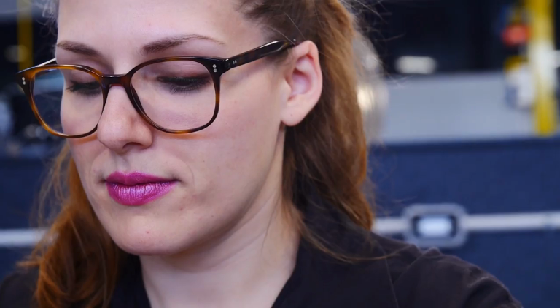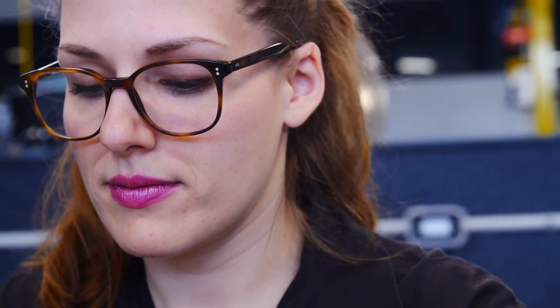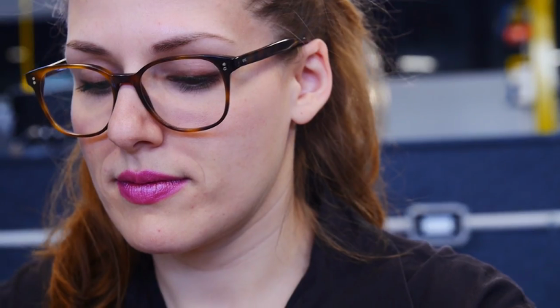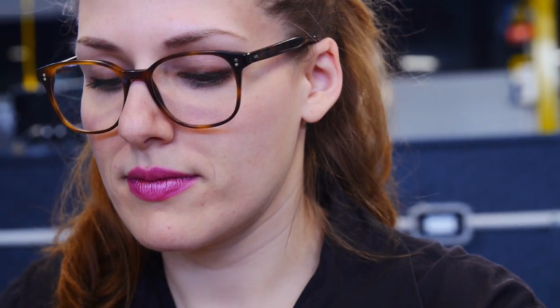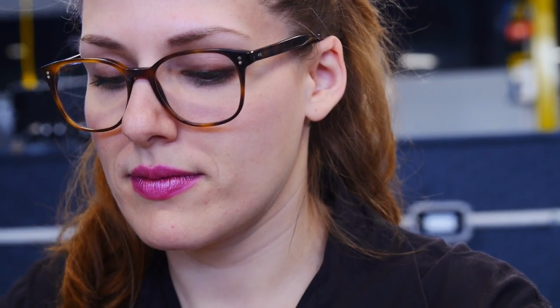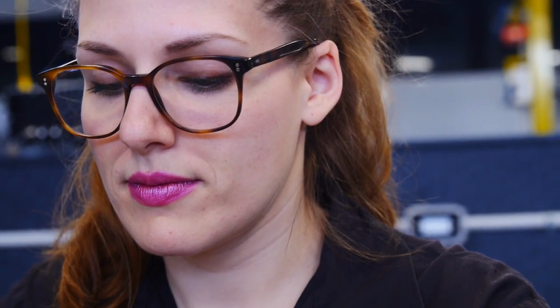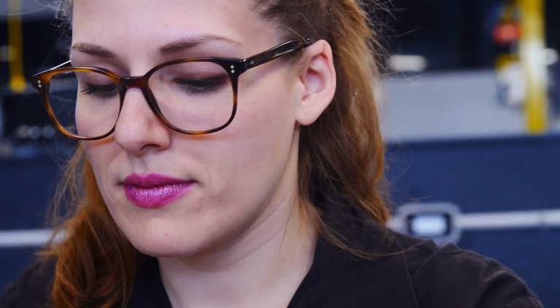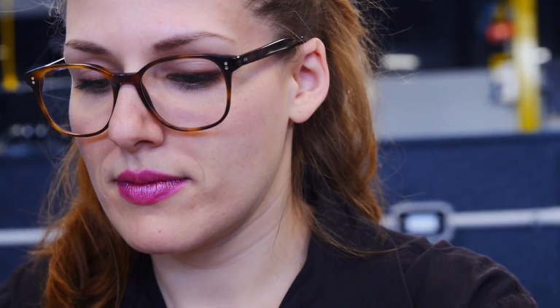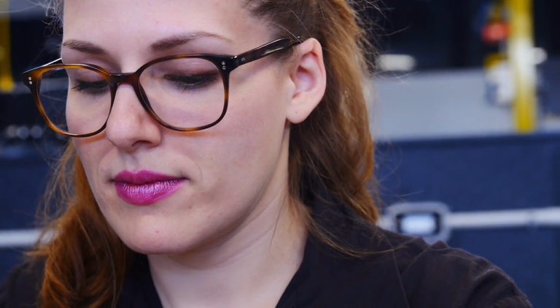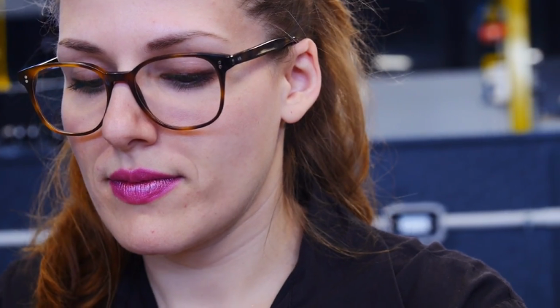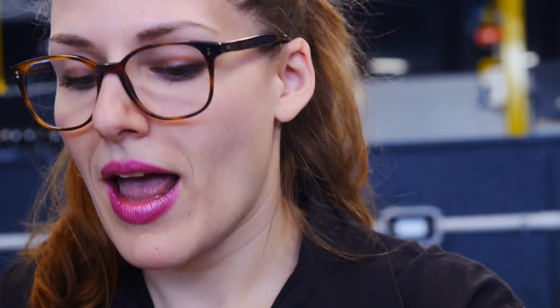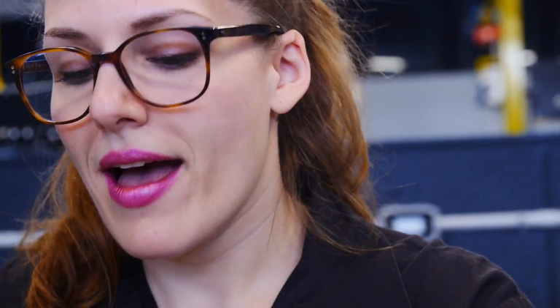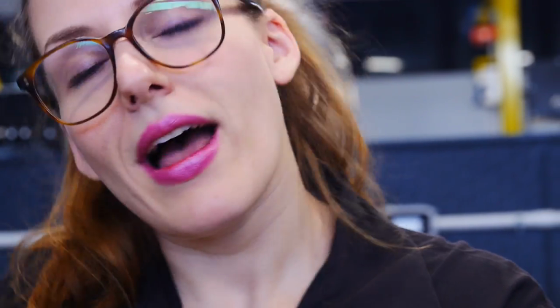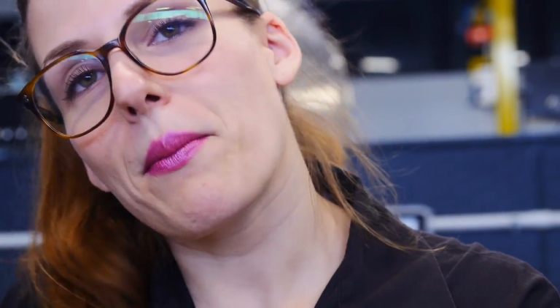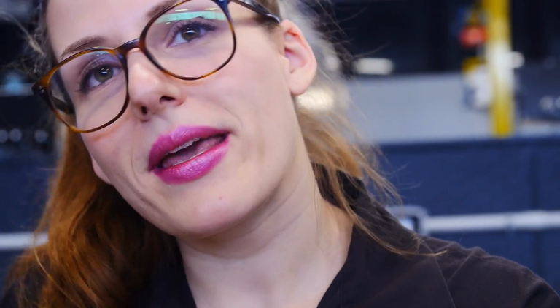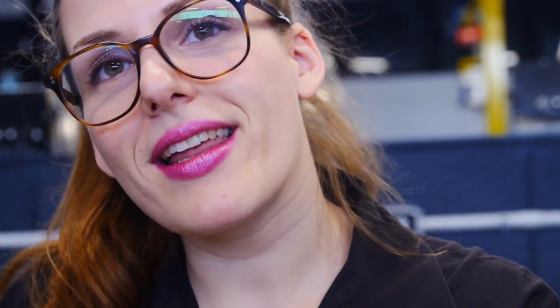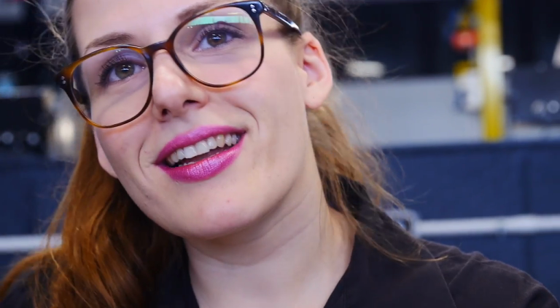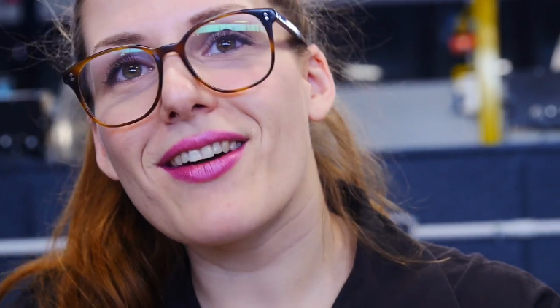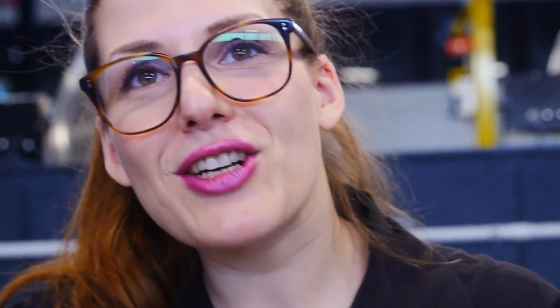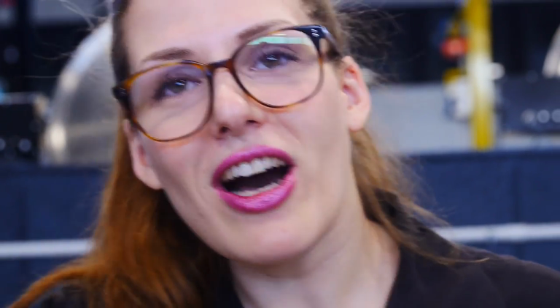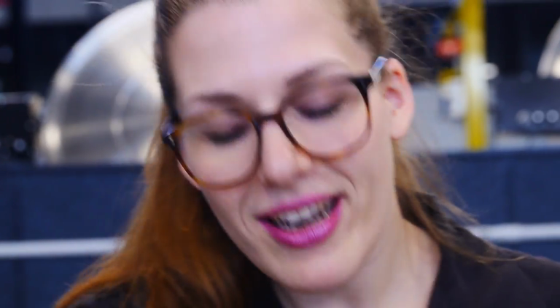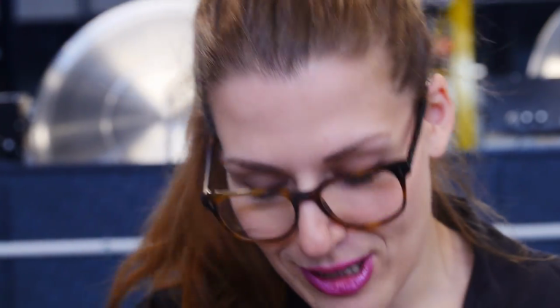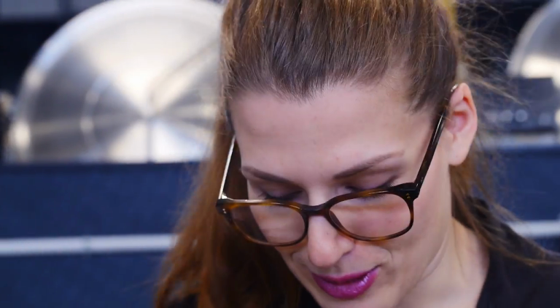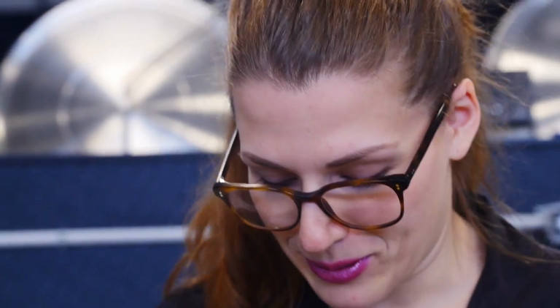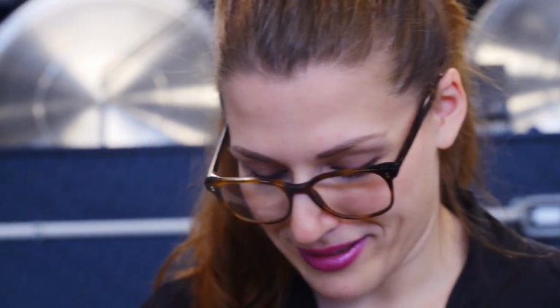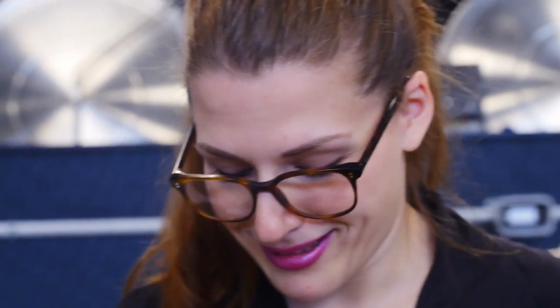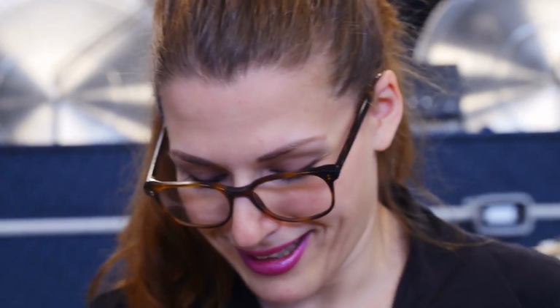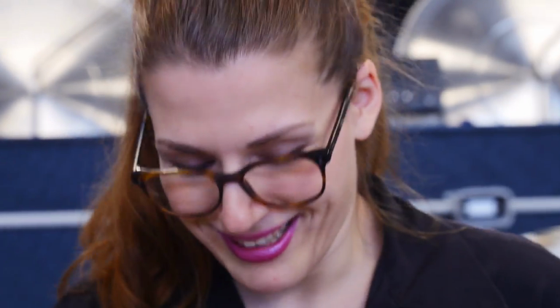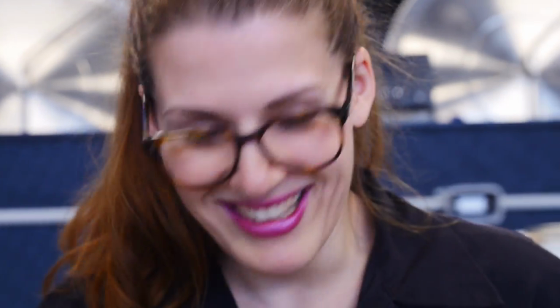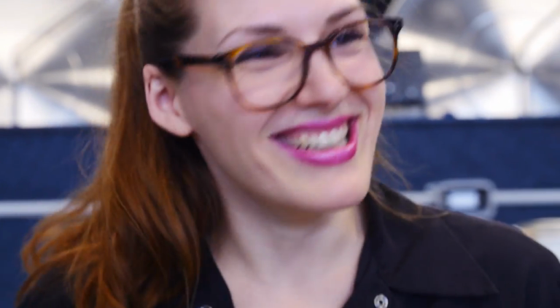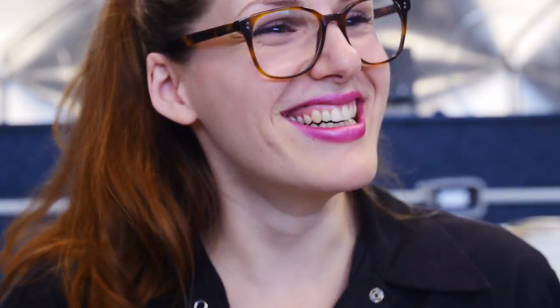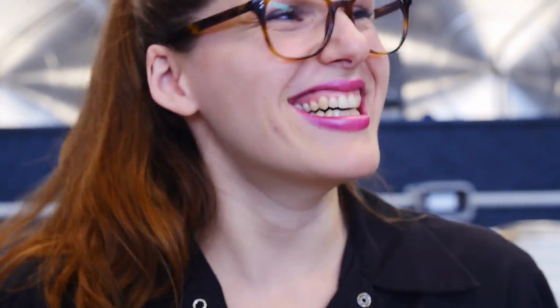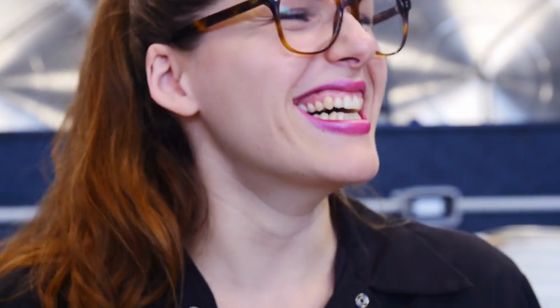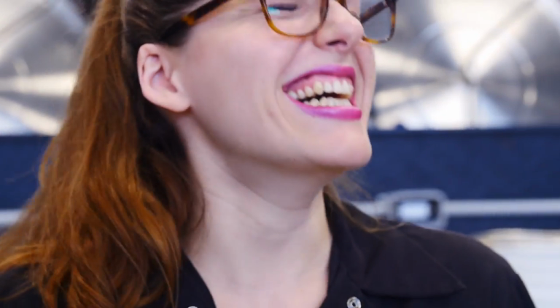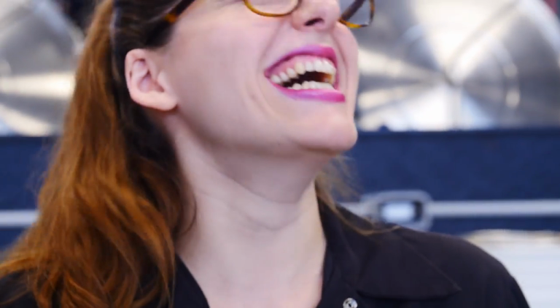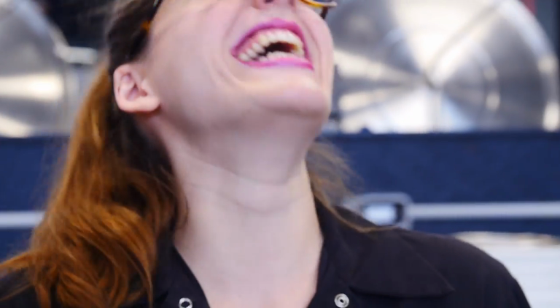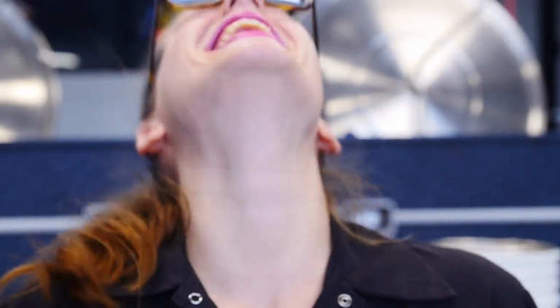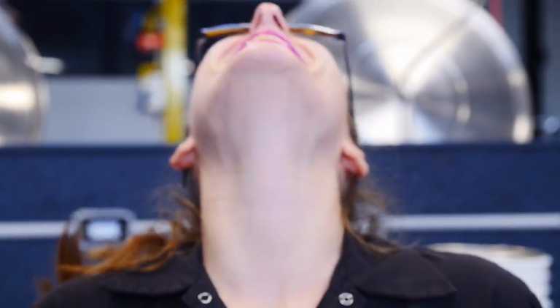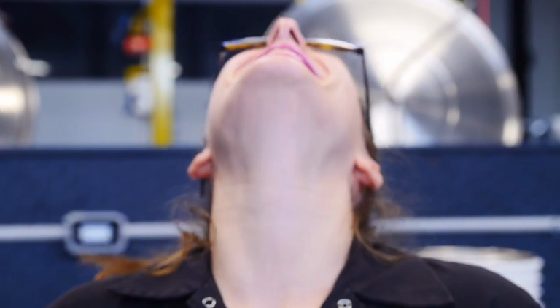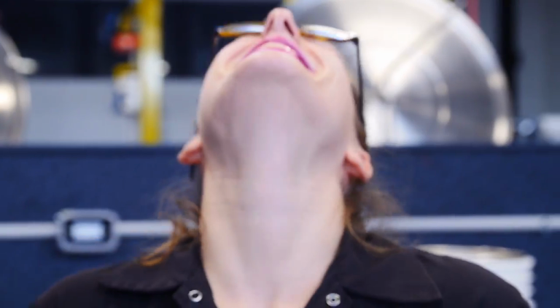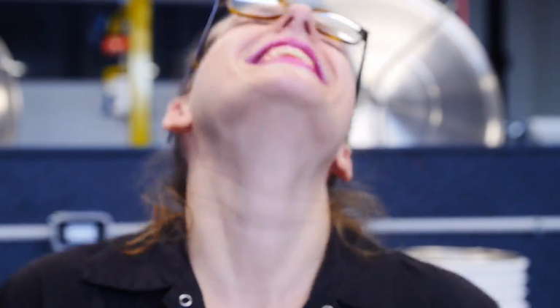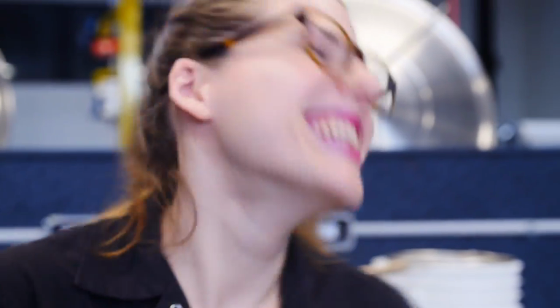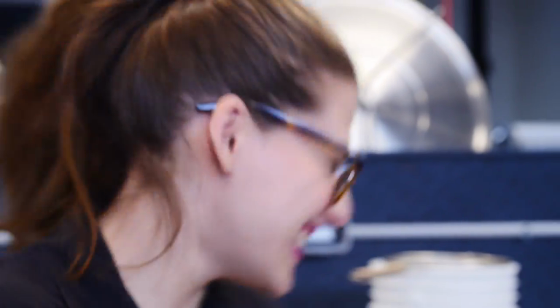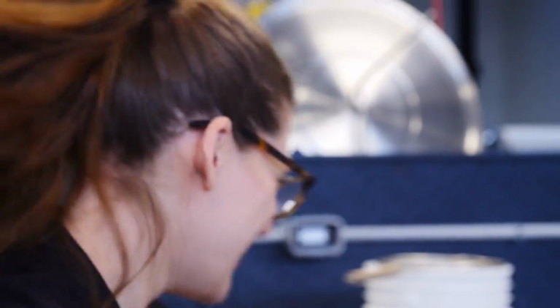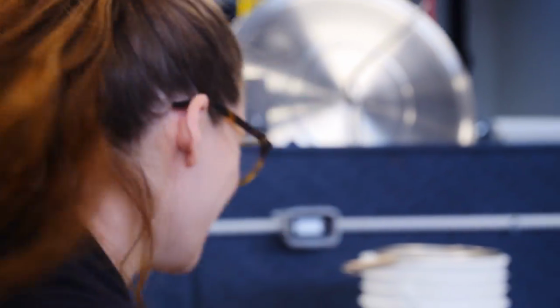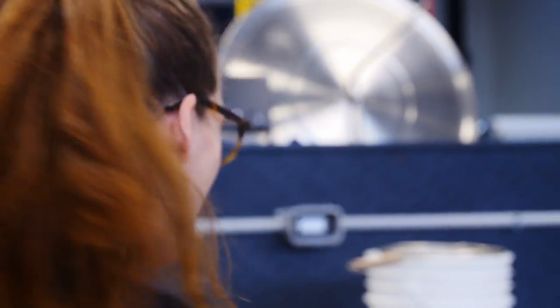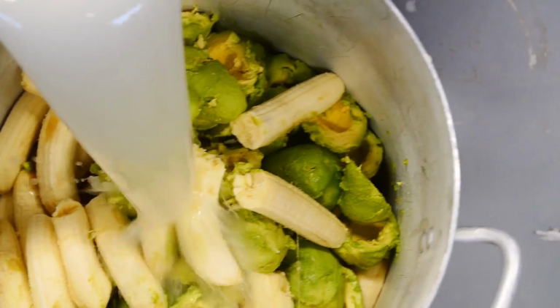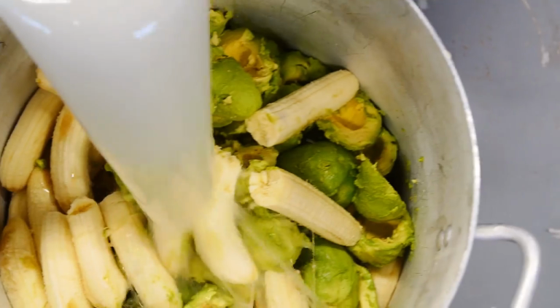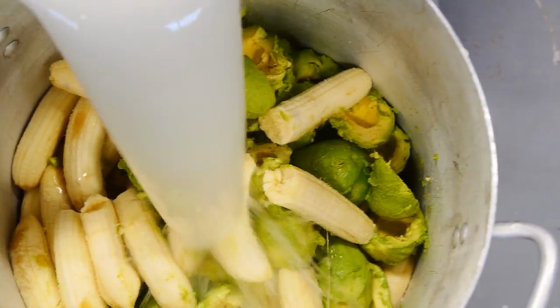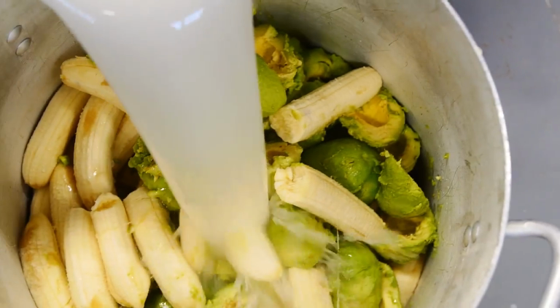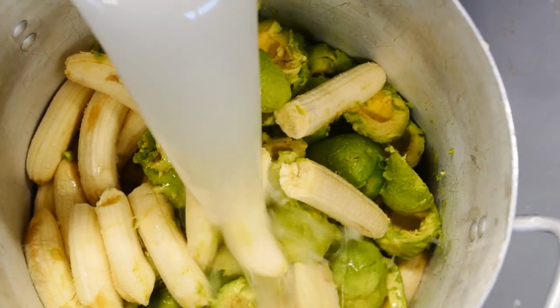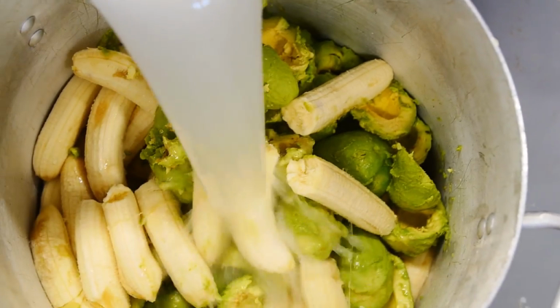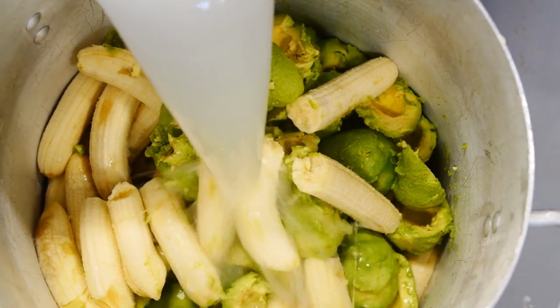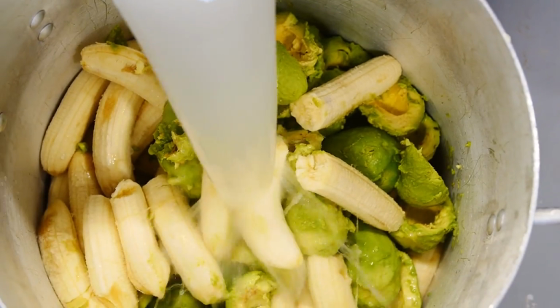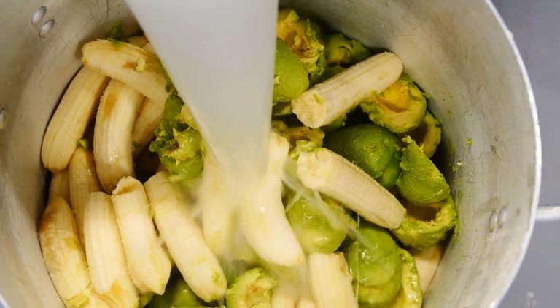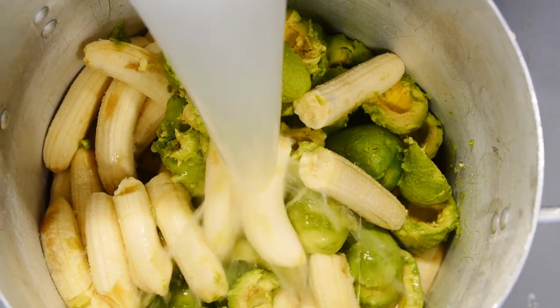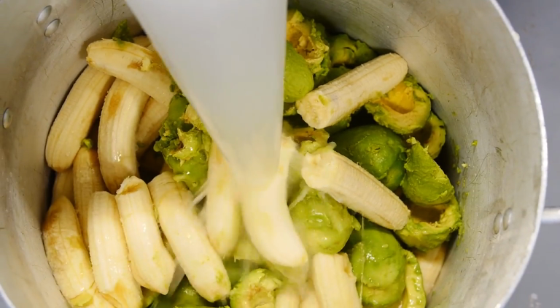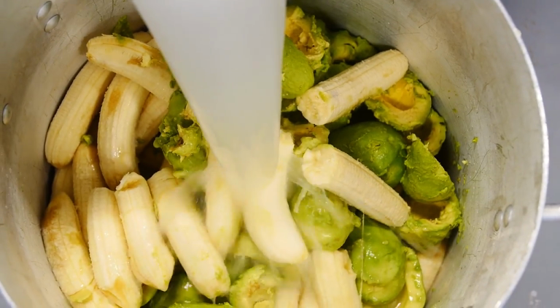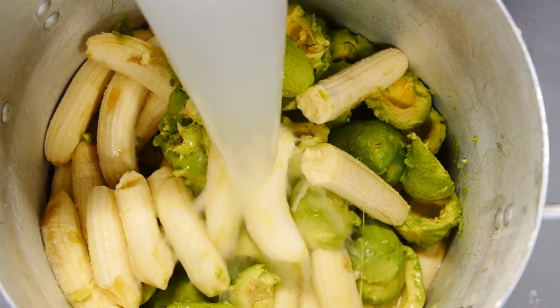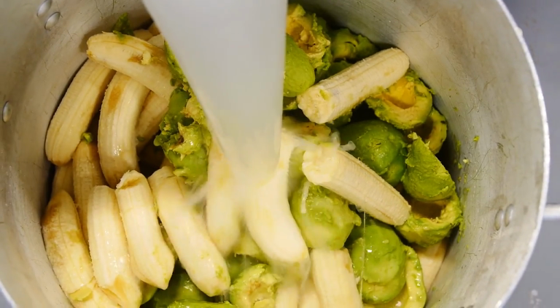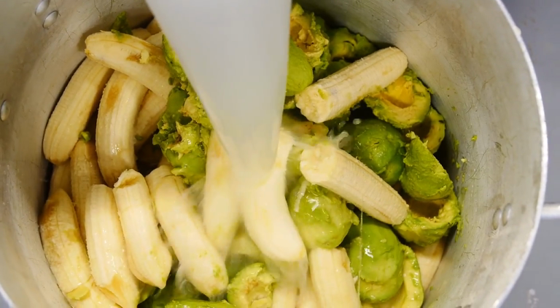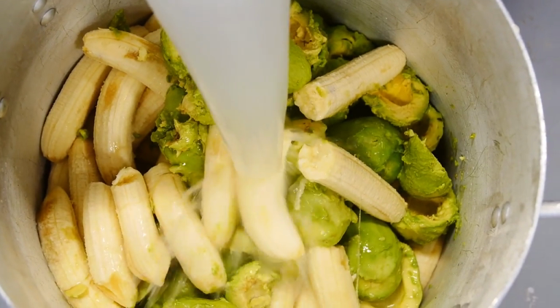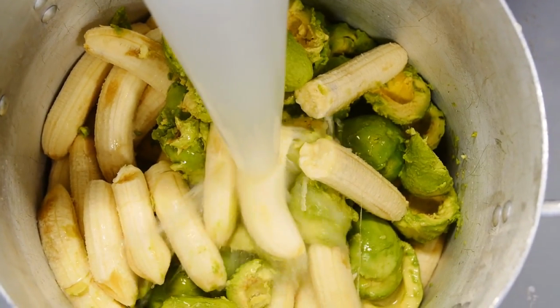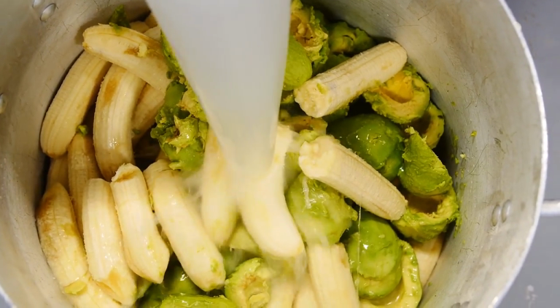What are you doing now? I'm peeling an avocado, which will be blended with the oat milk in our fragrance.